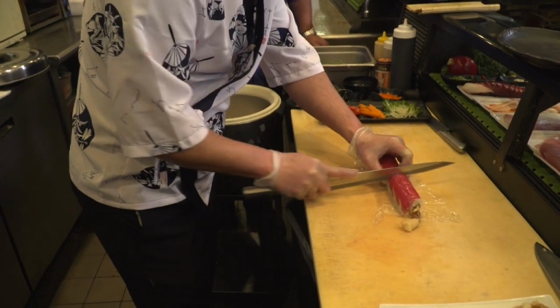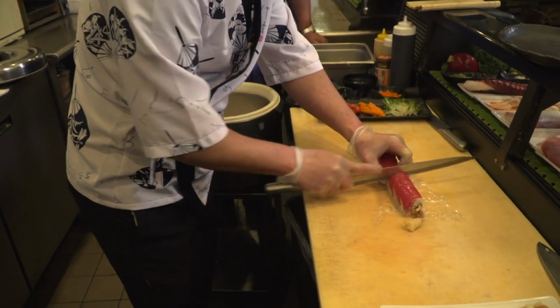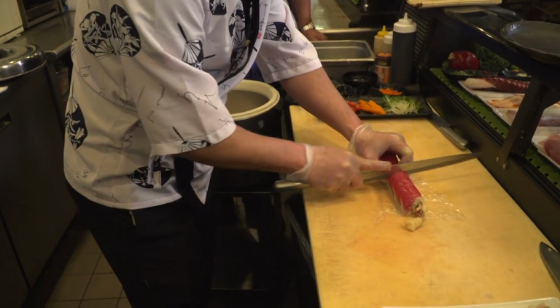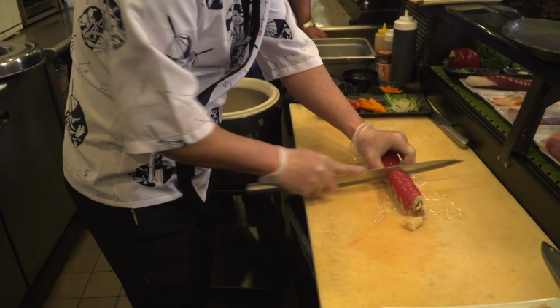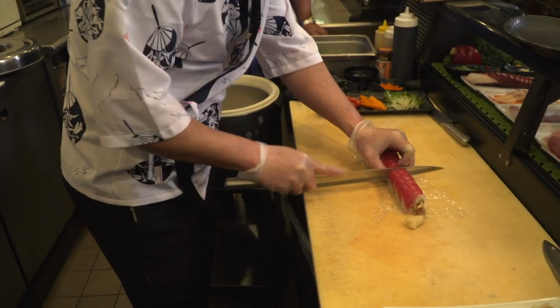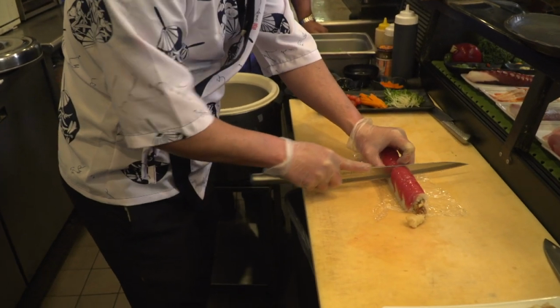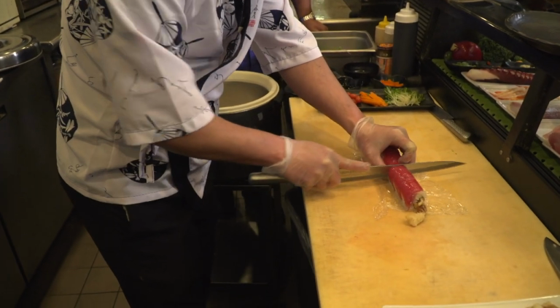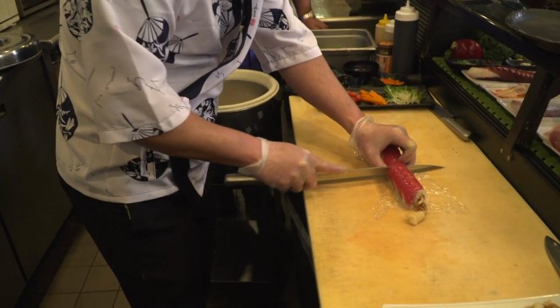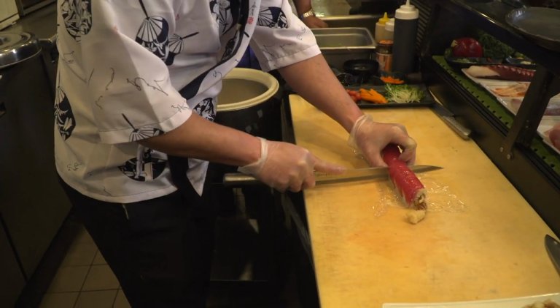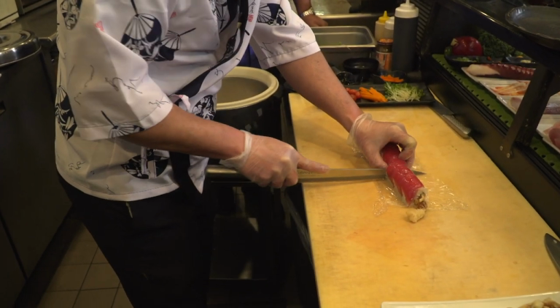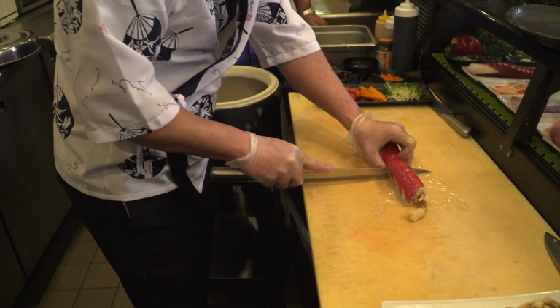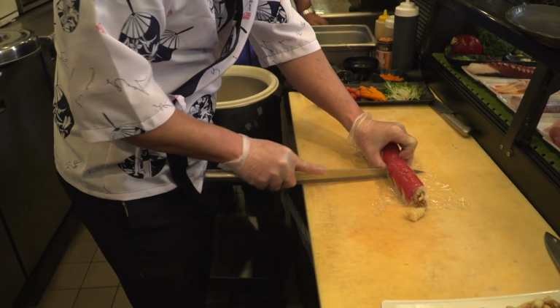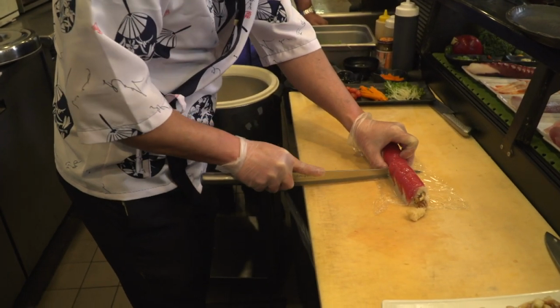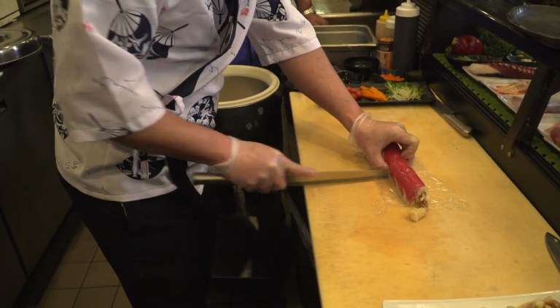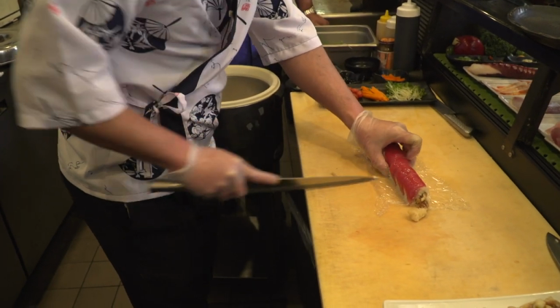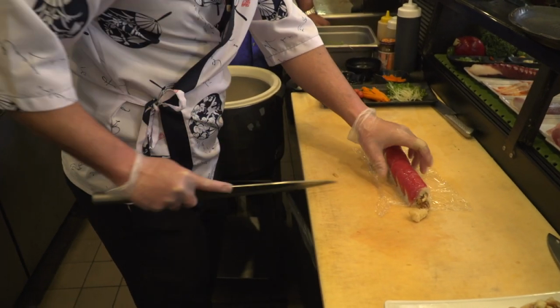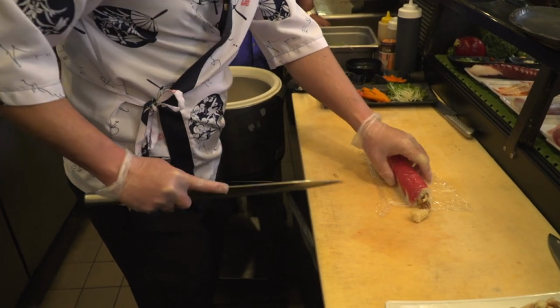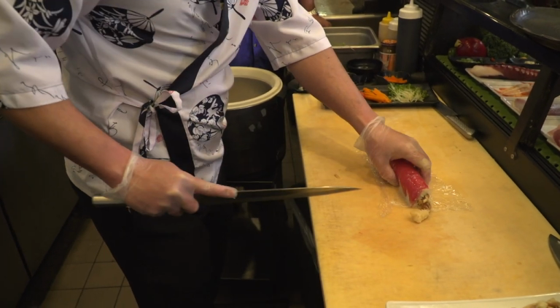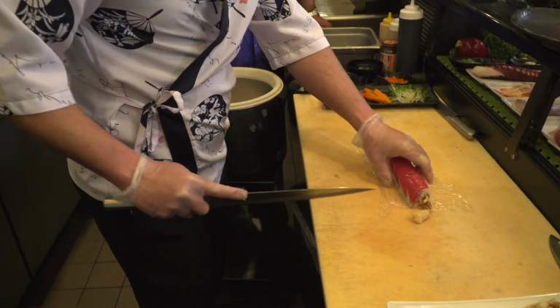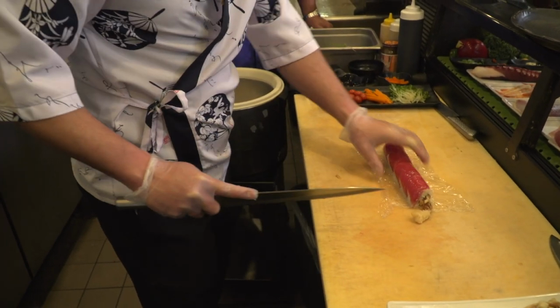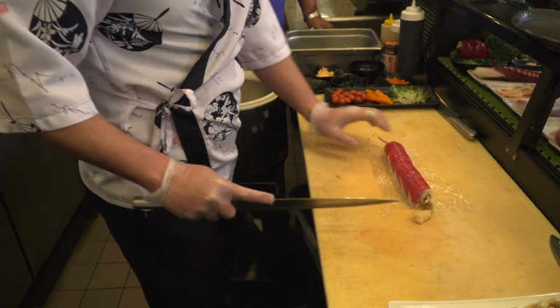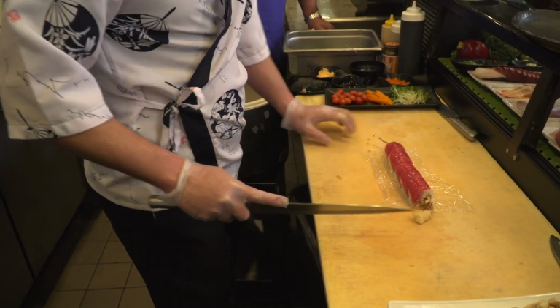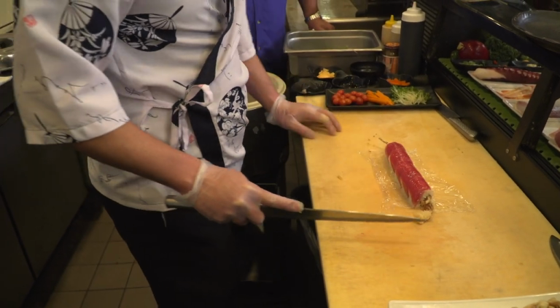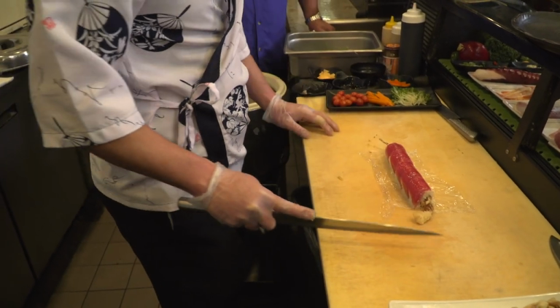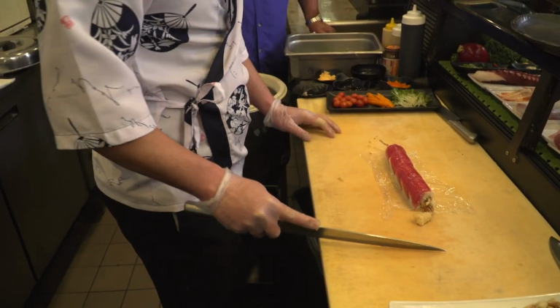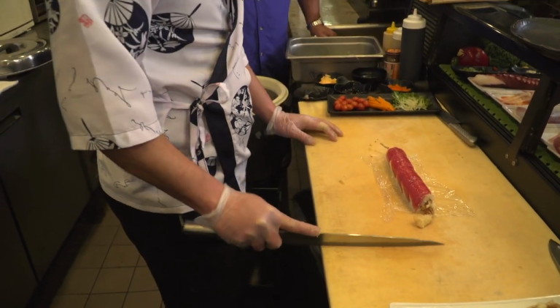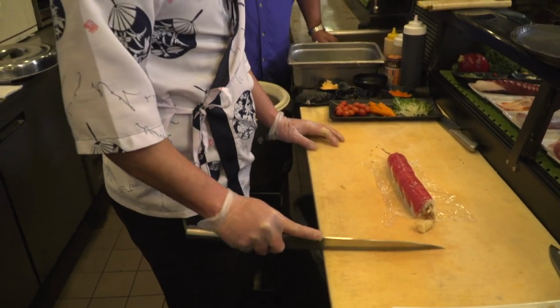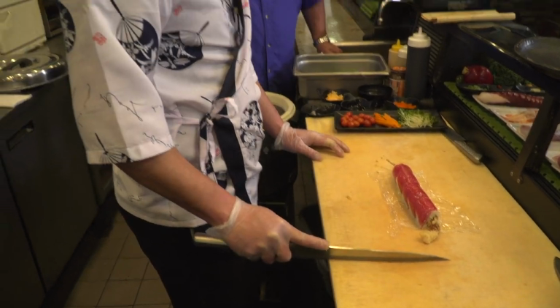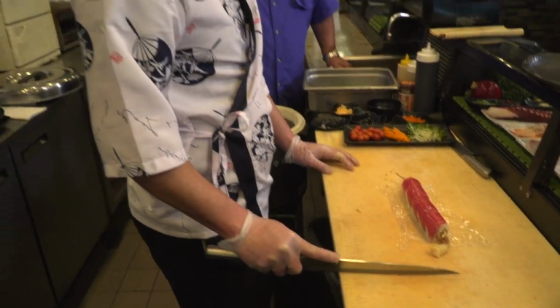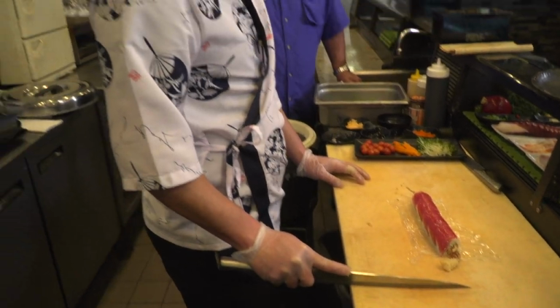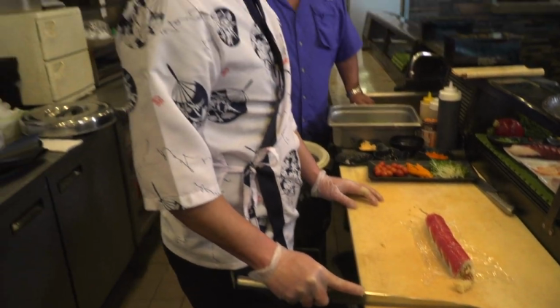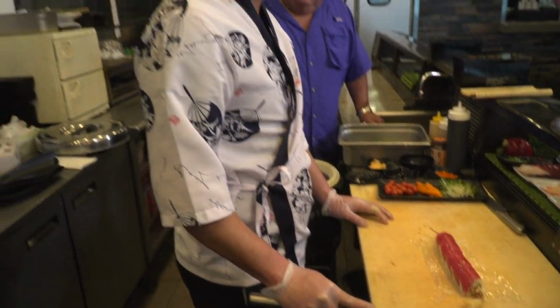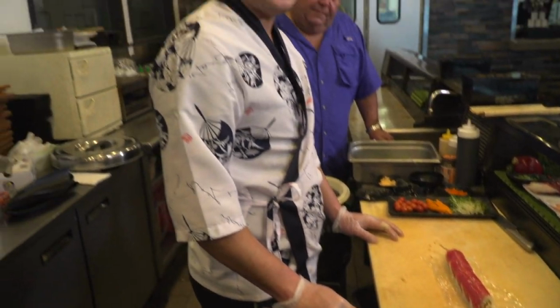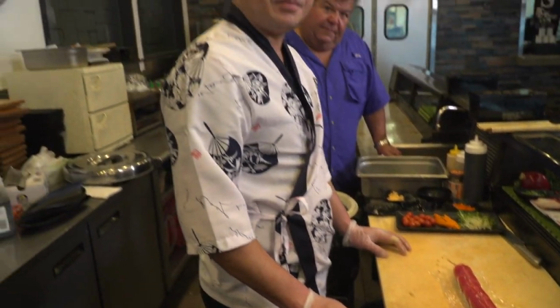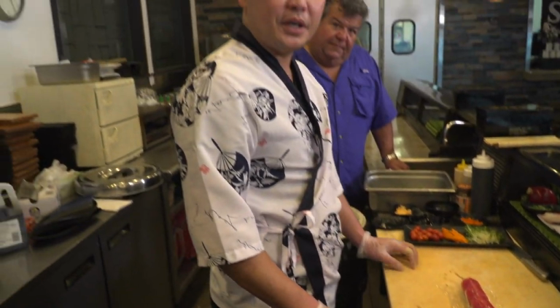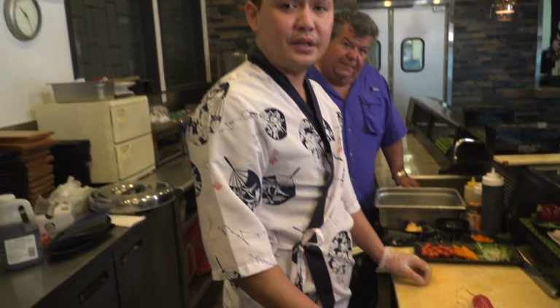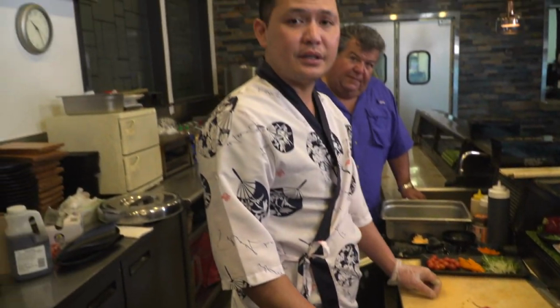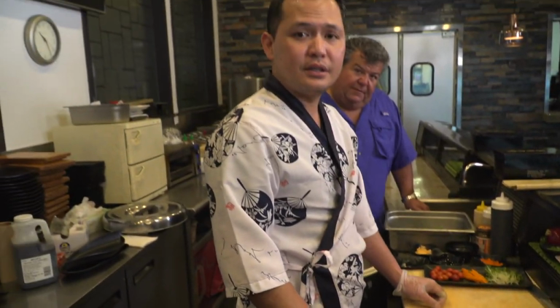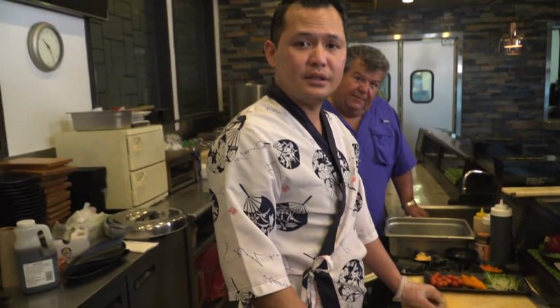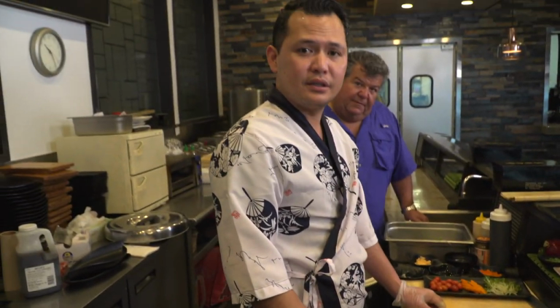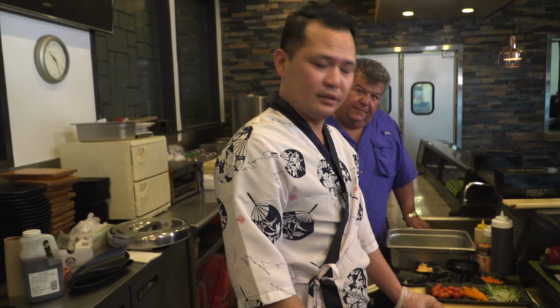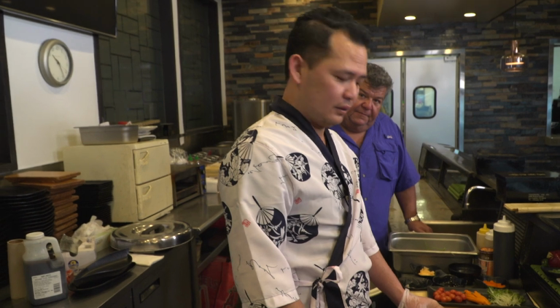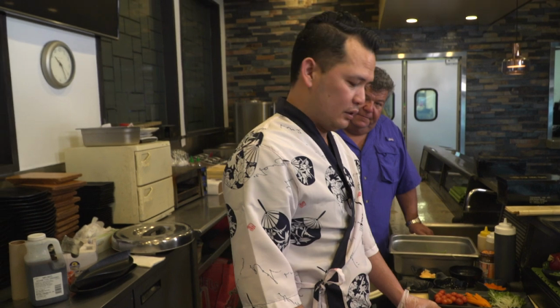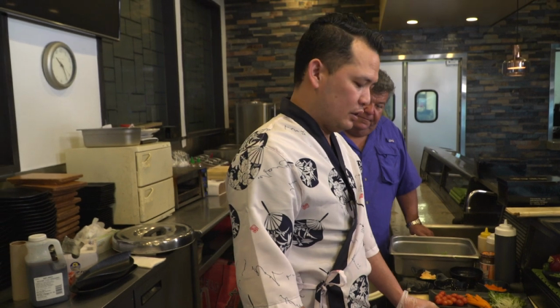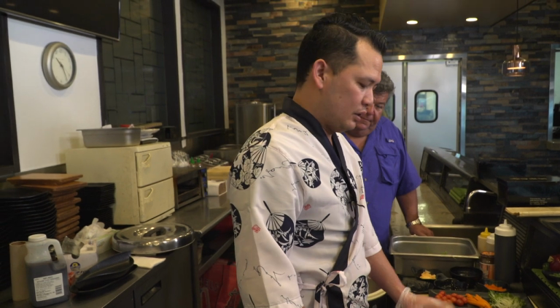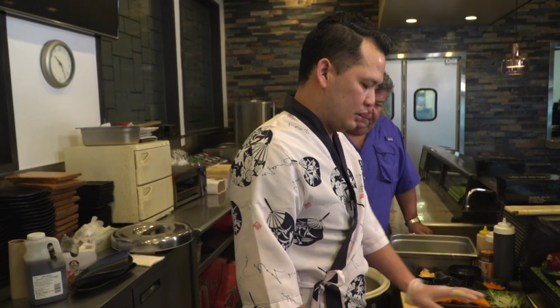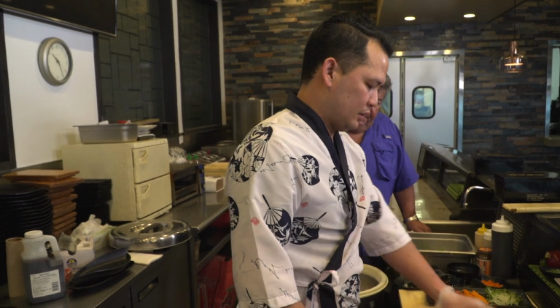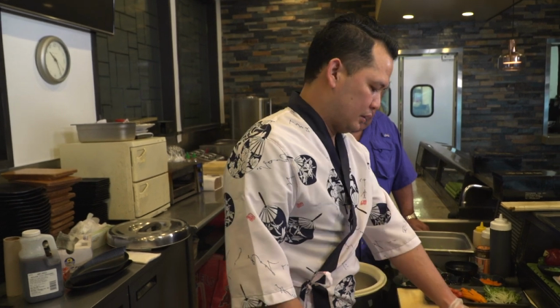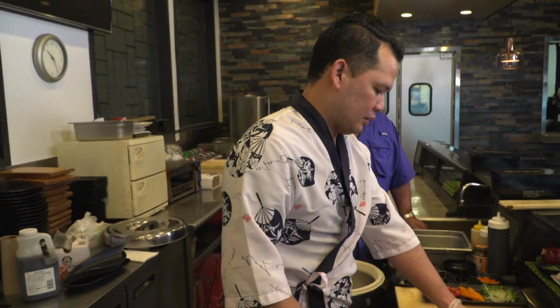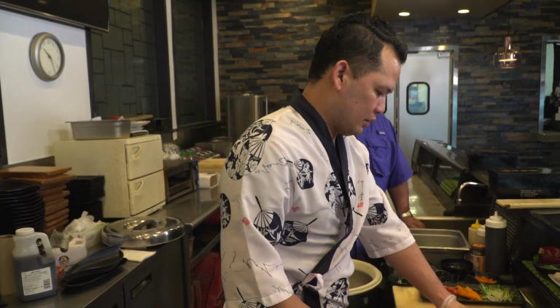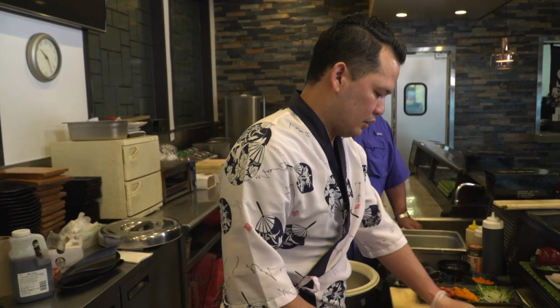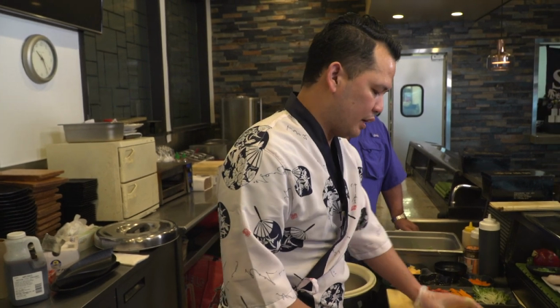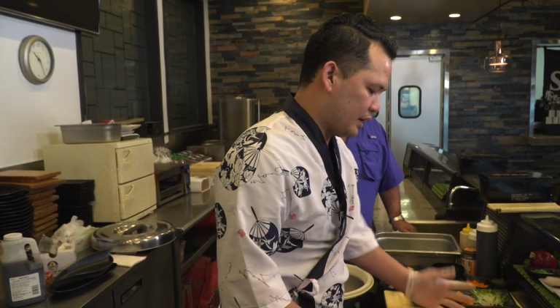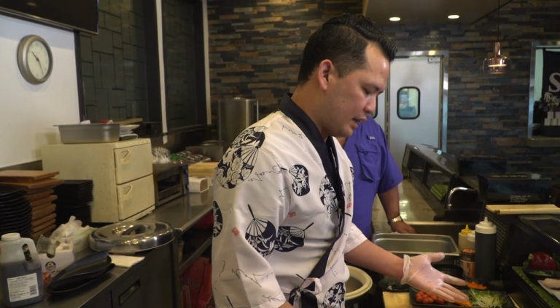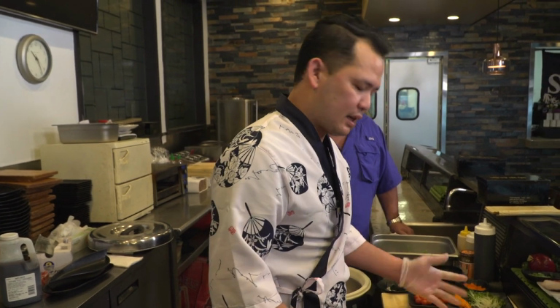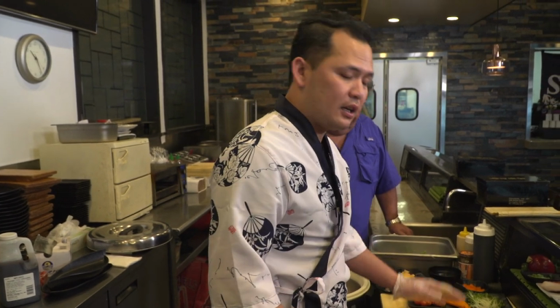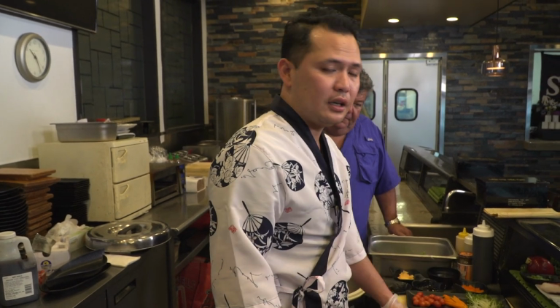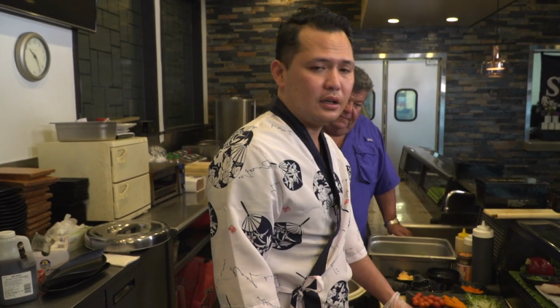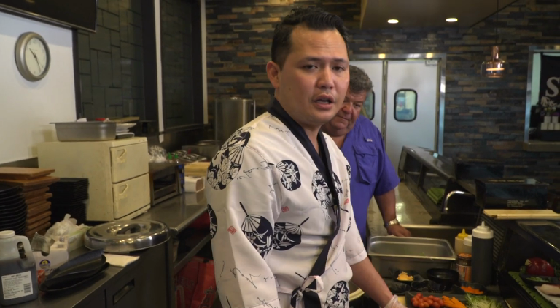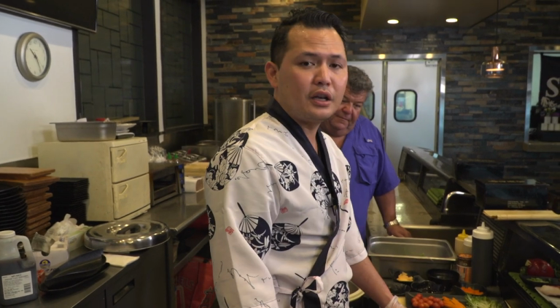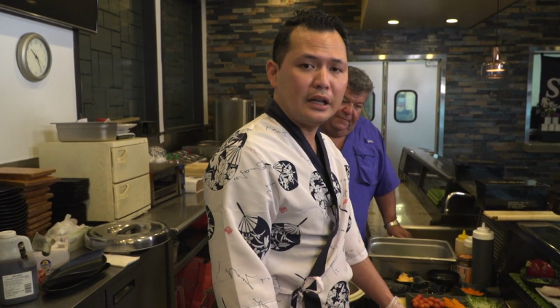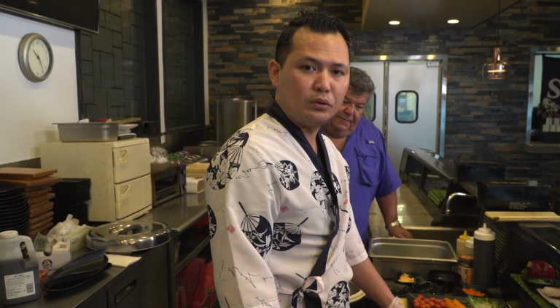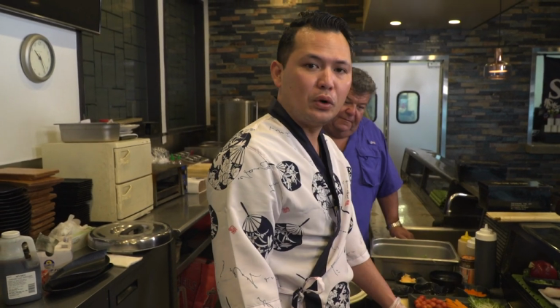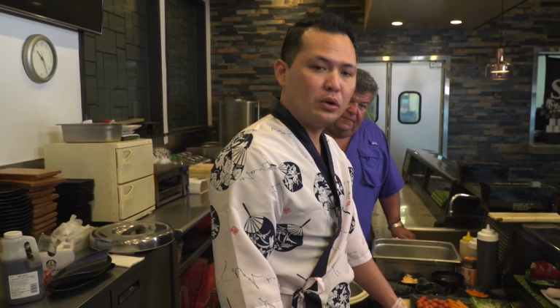Now we're going to cut — we're going to cut like eight pieces, like a regular roll.